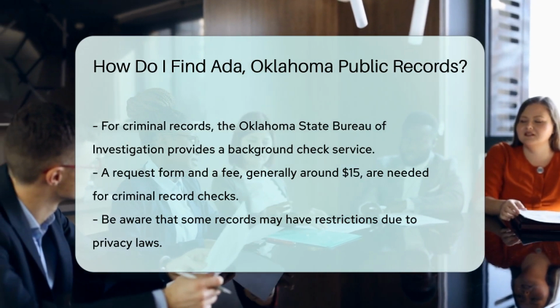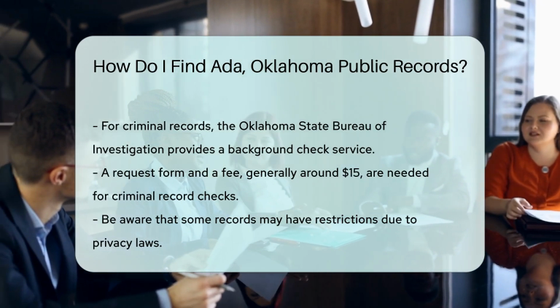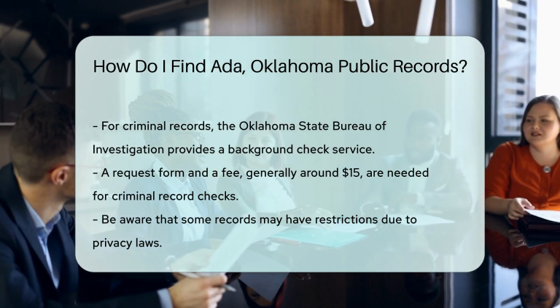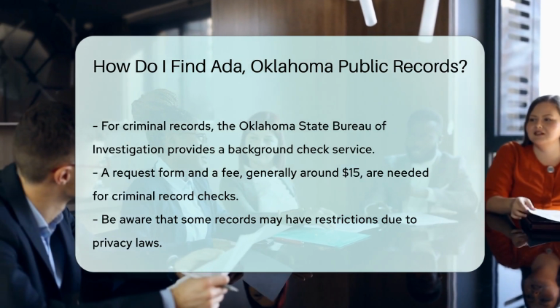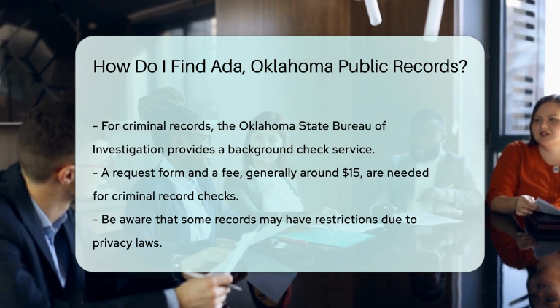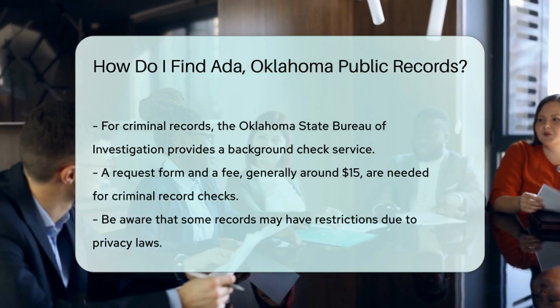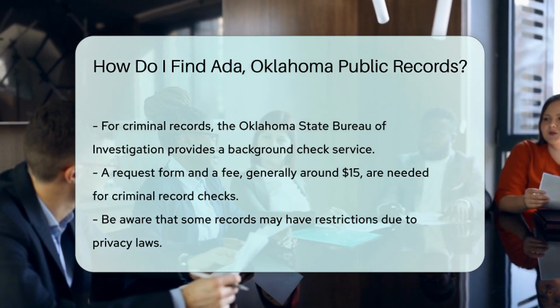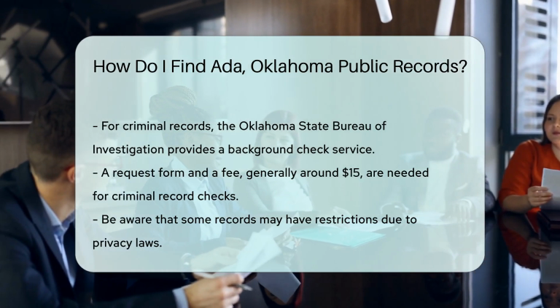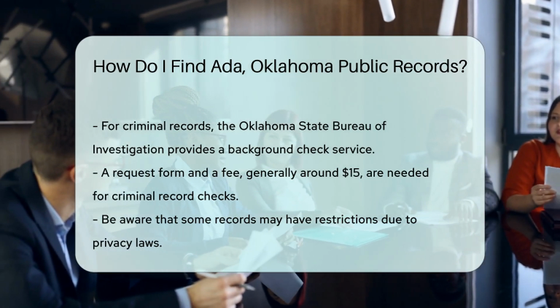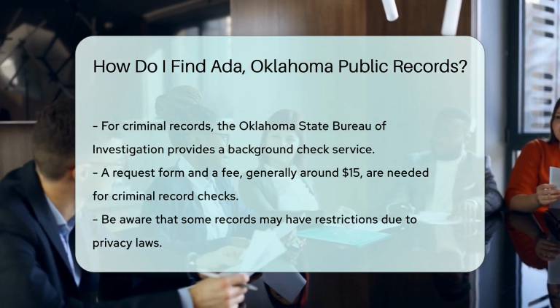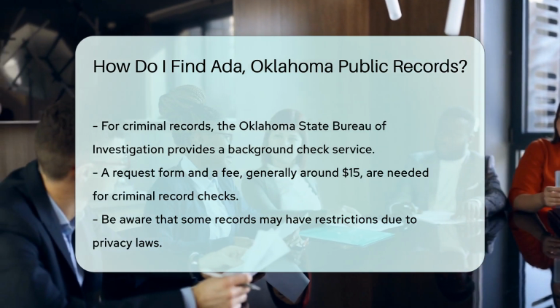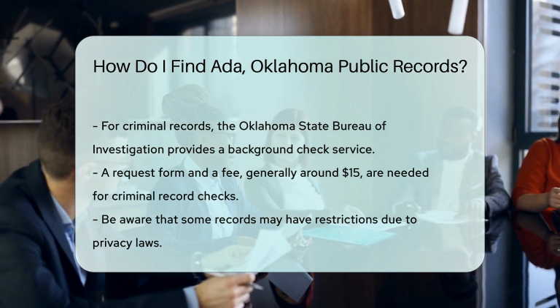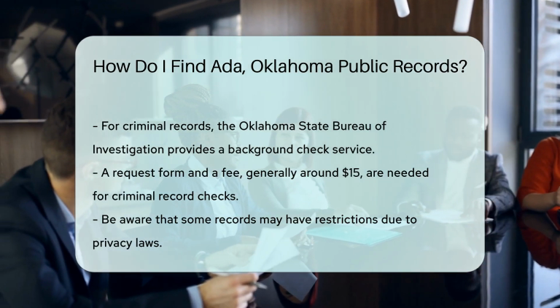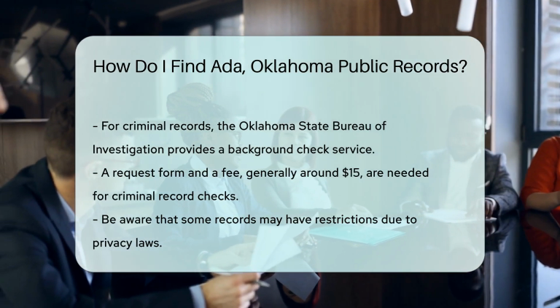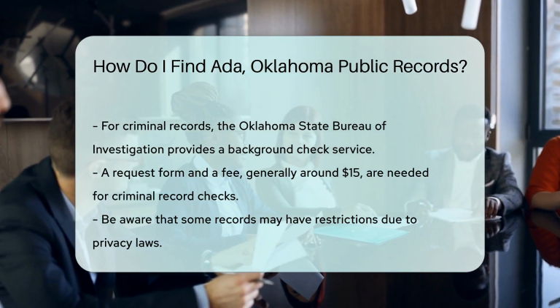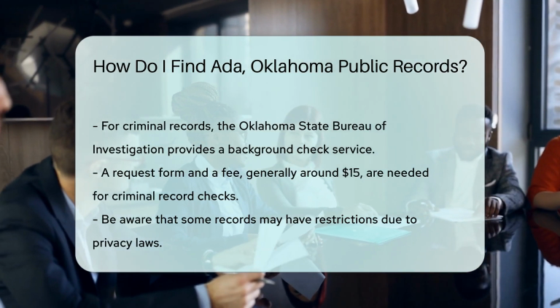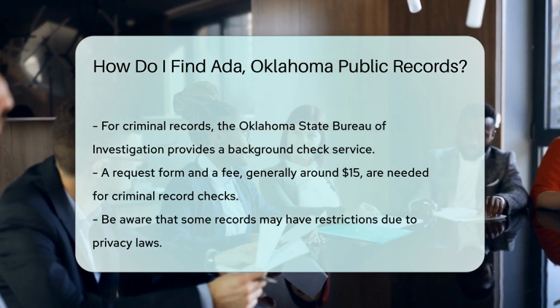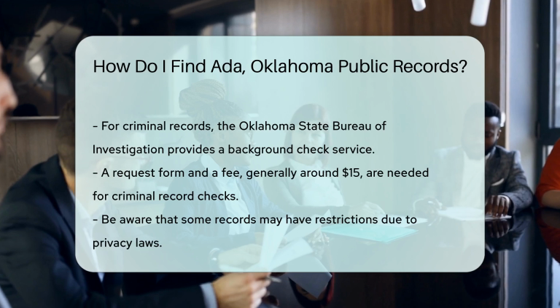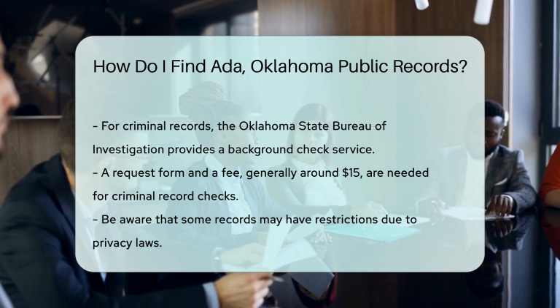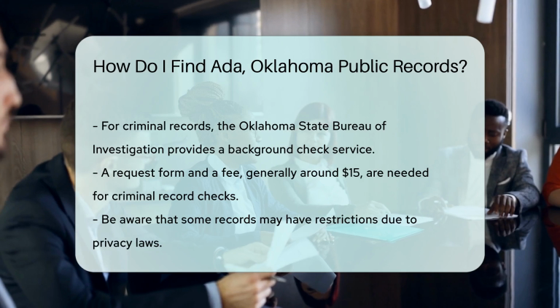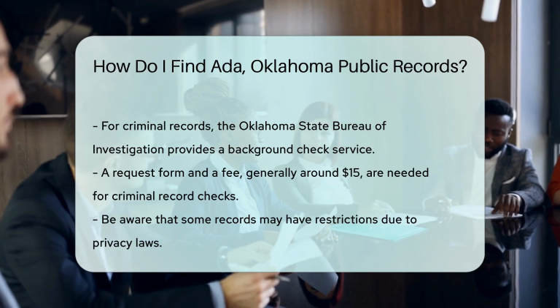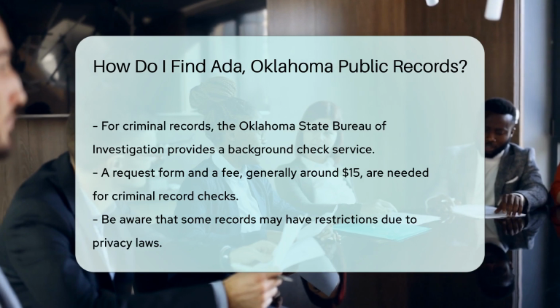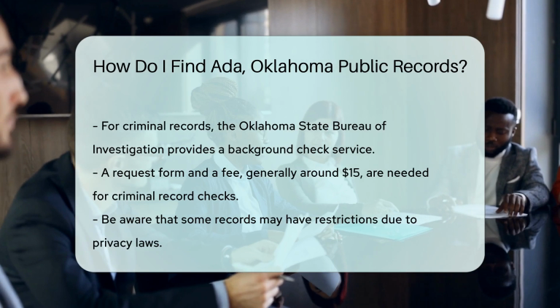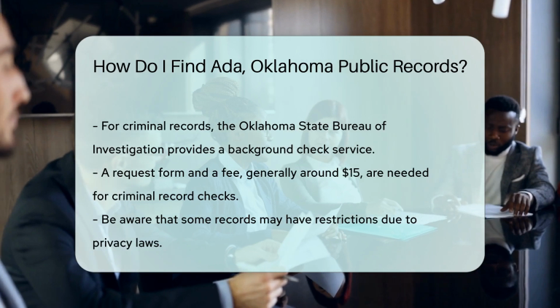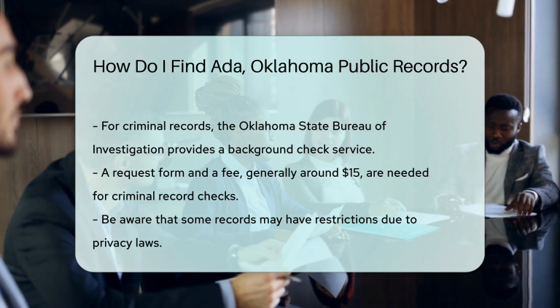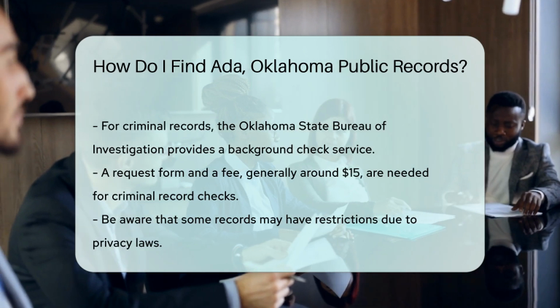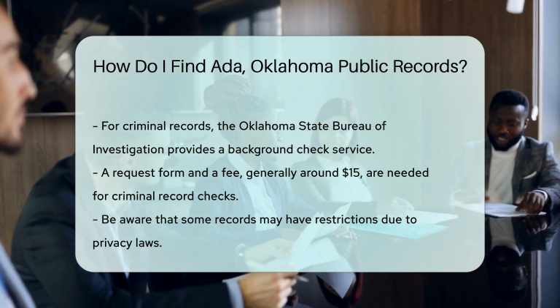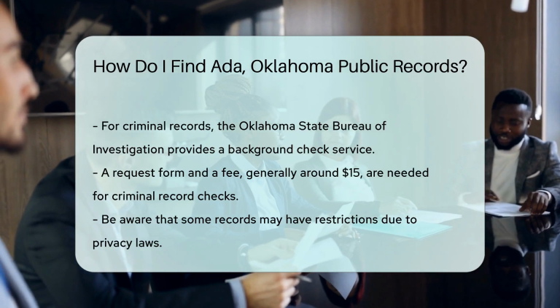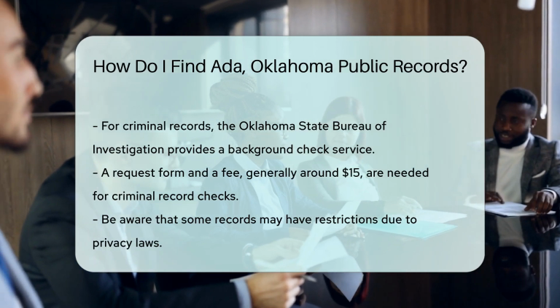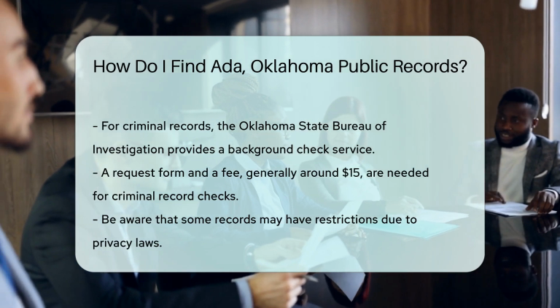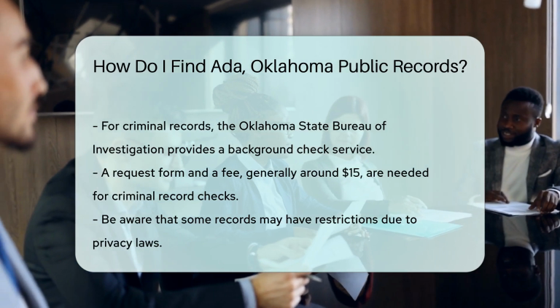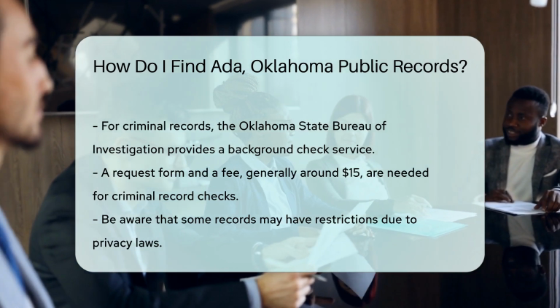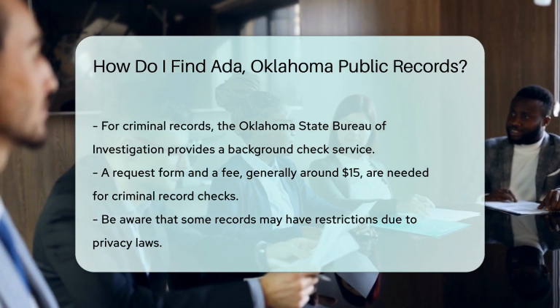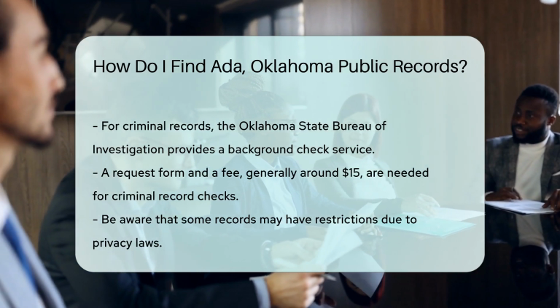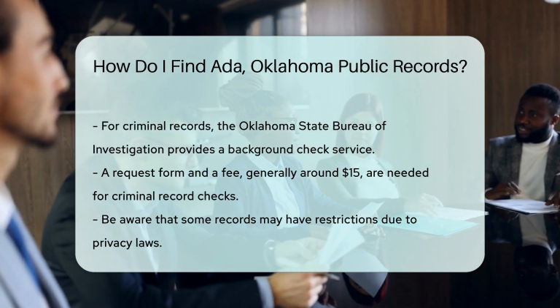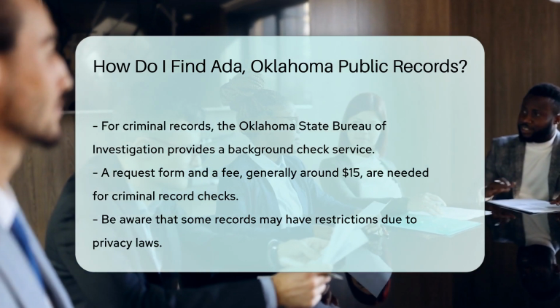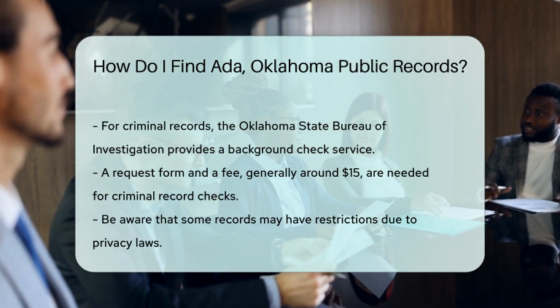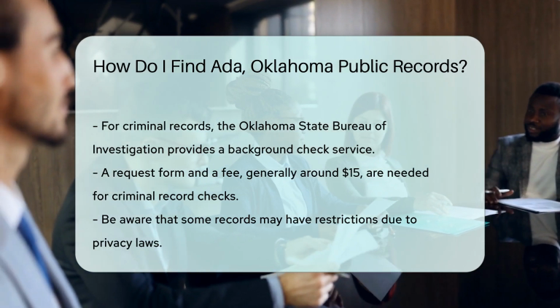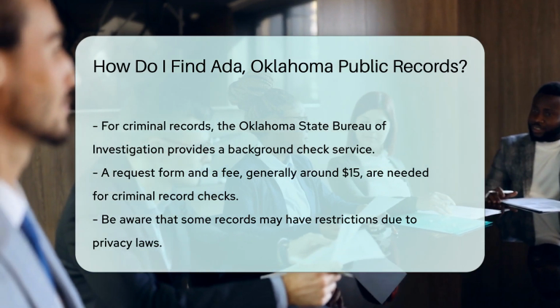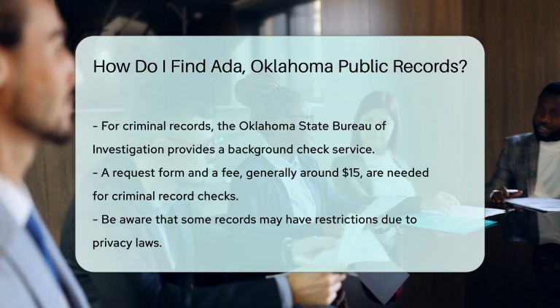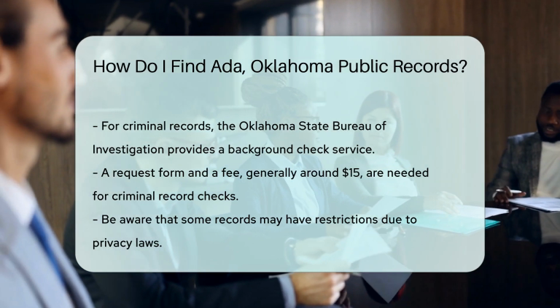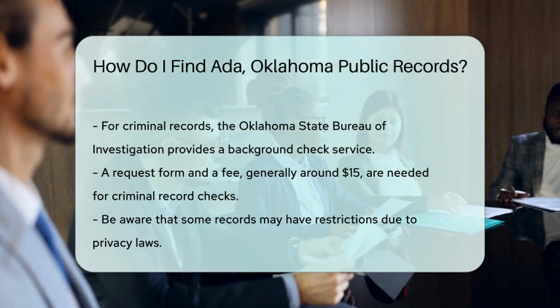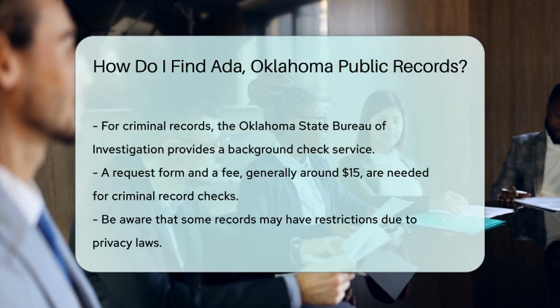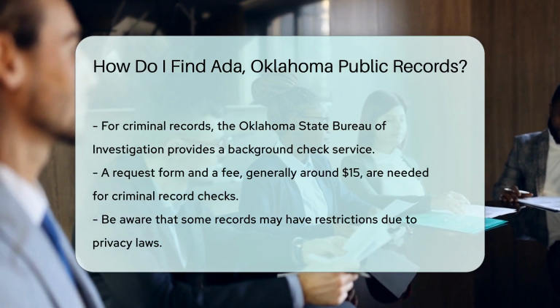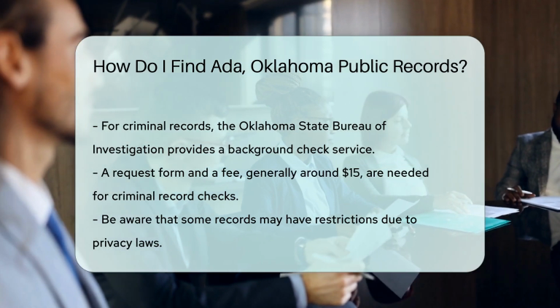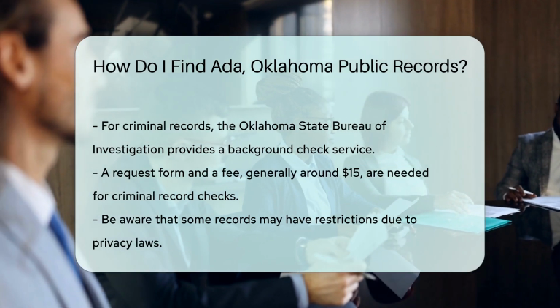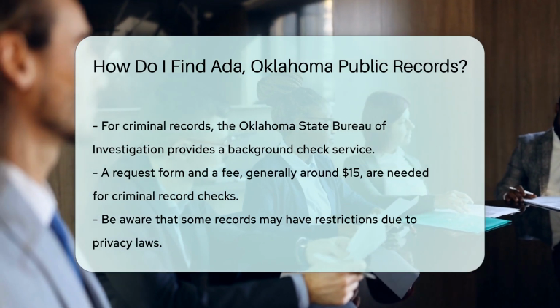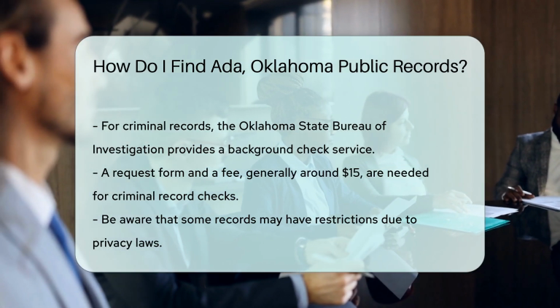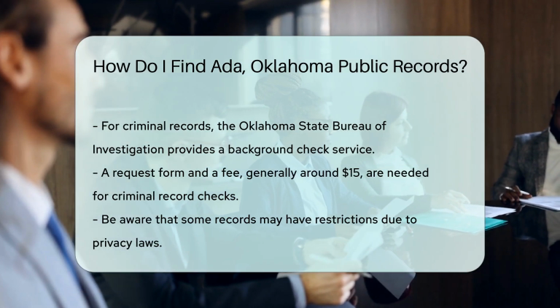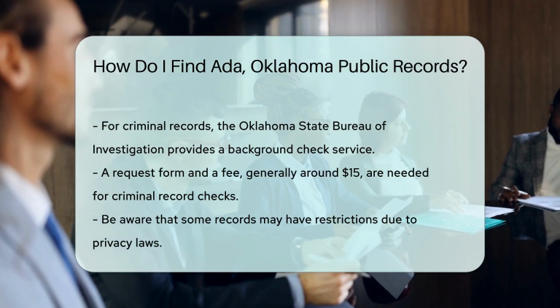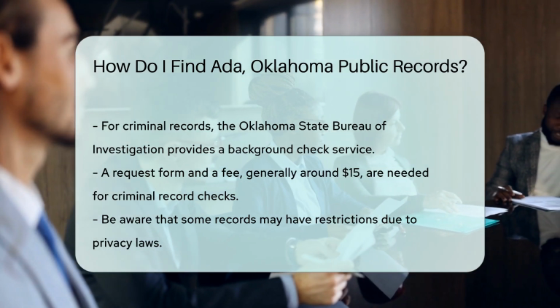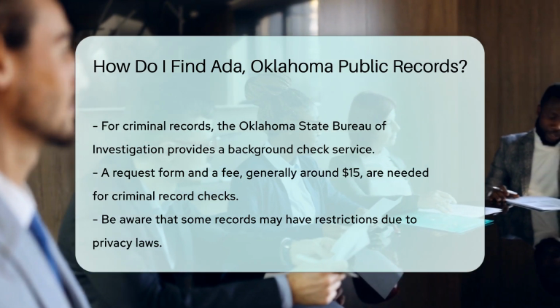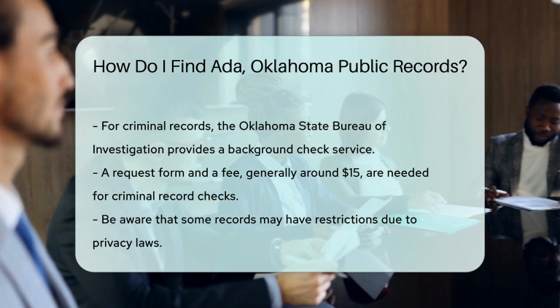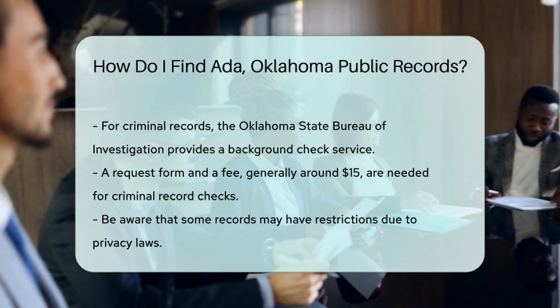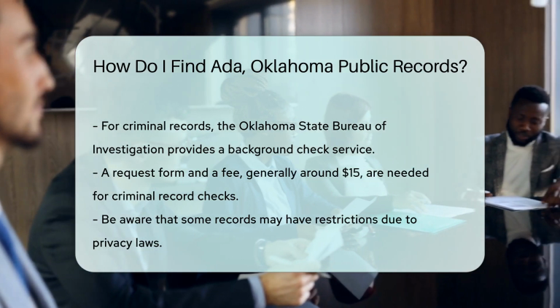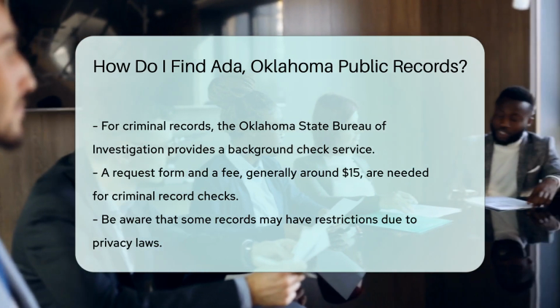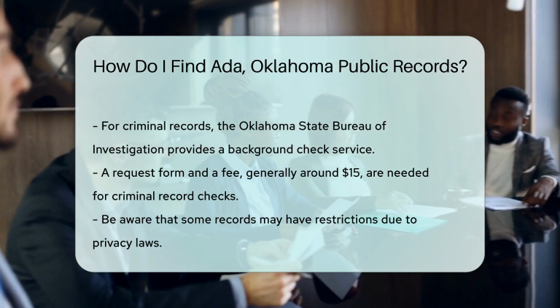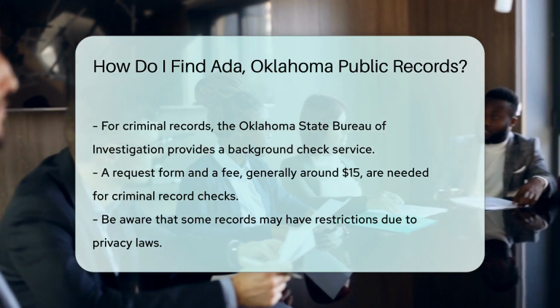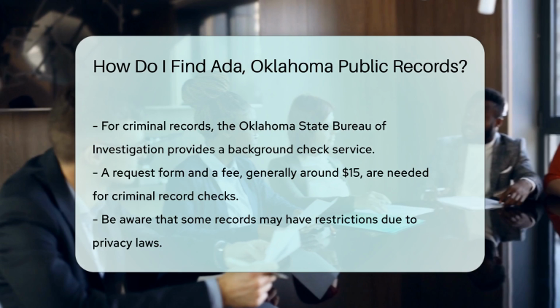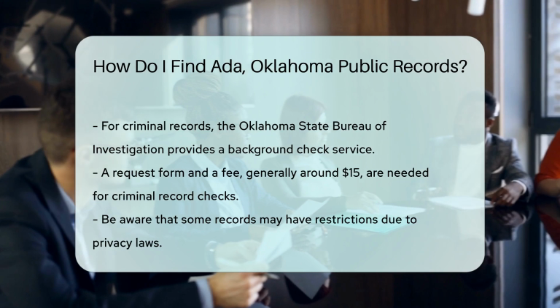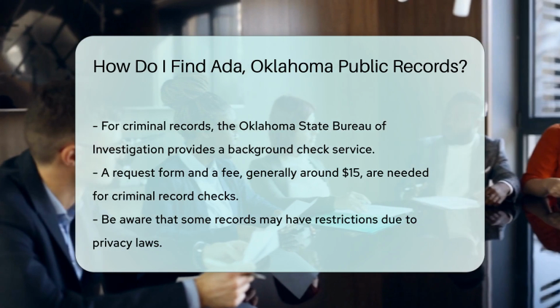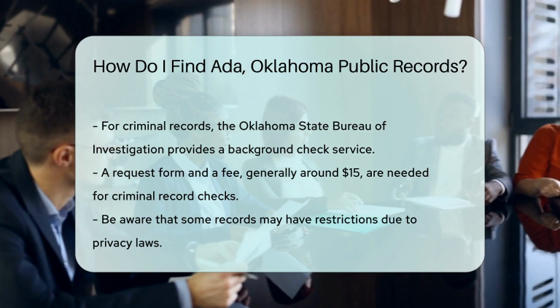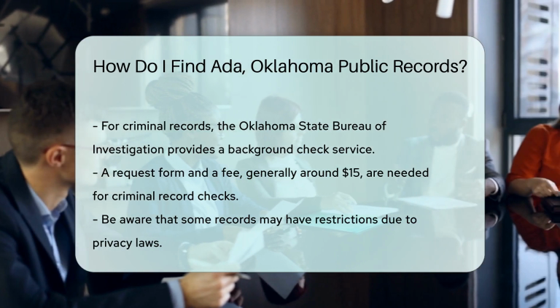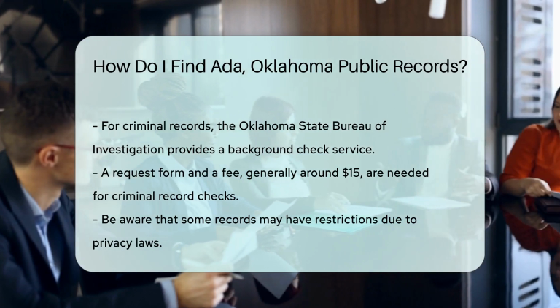Keep in mind that some records may have restrictions due to privacy laws. Always check the specific requirements for the records you need.